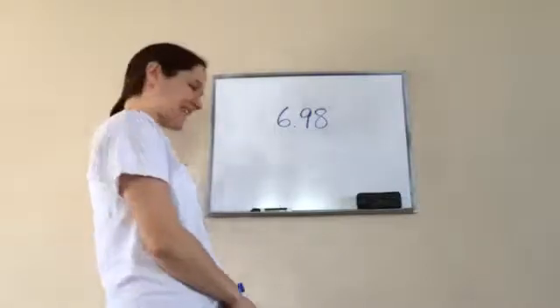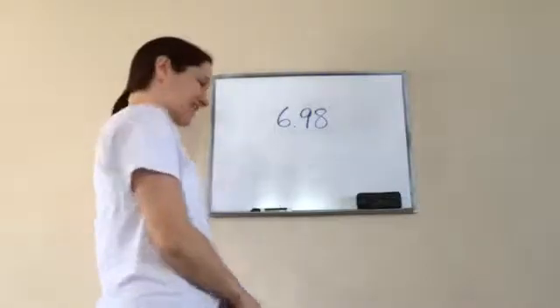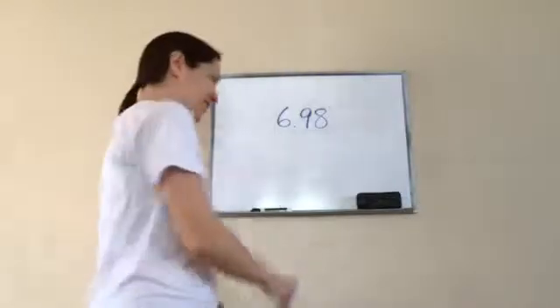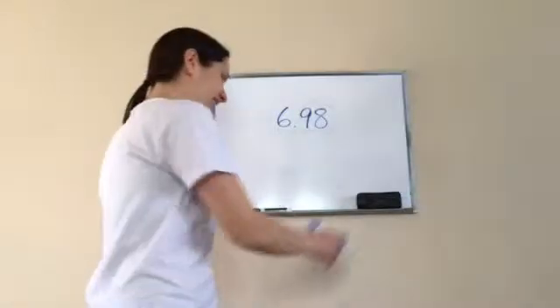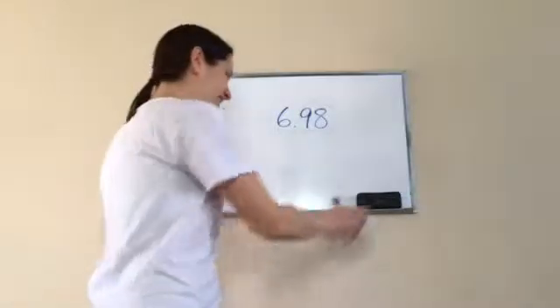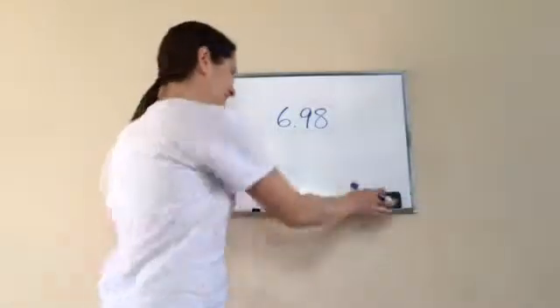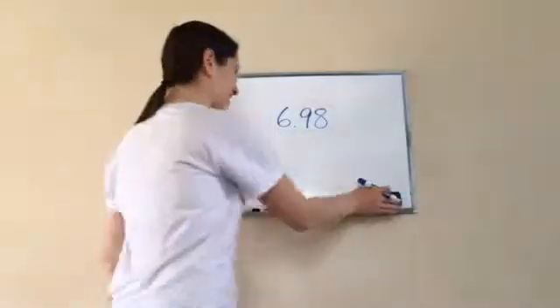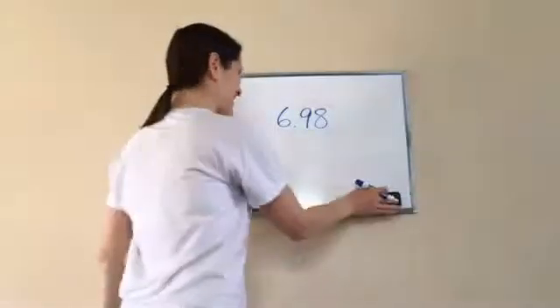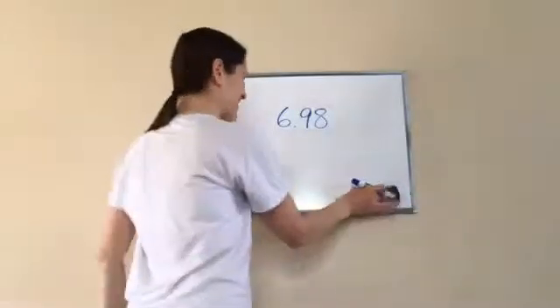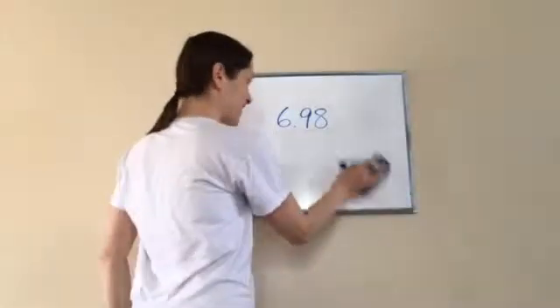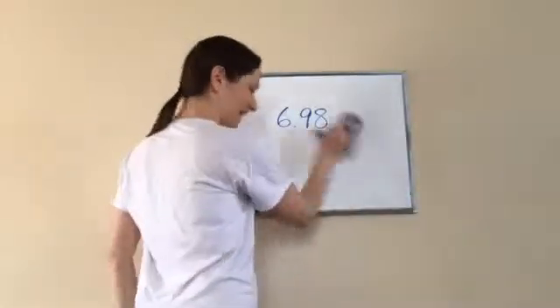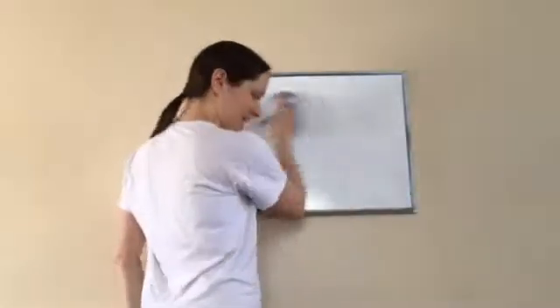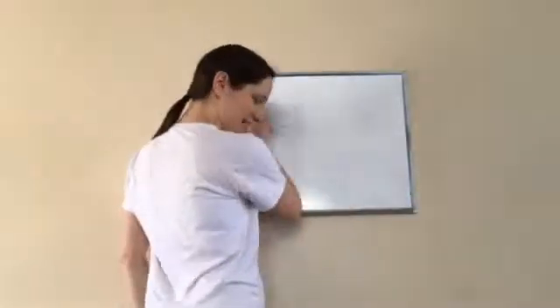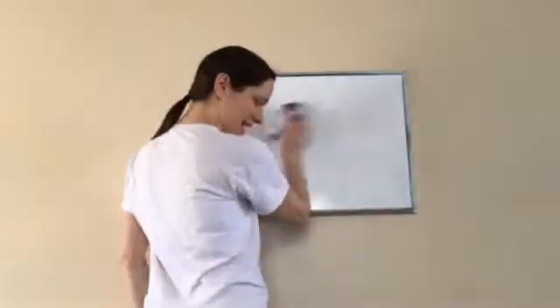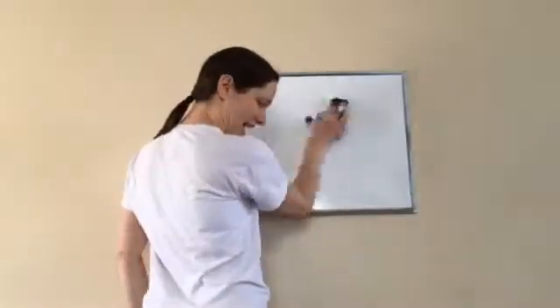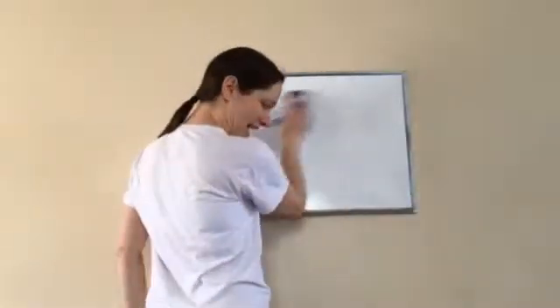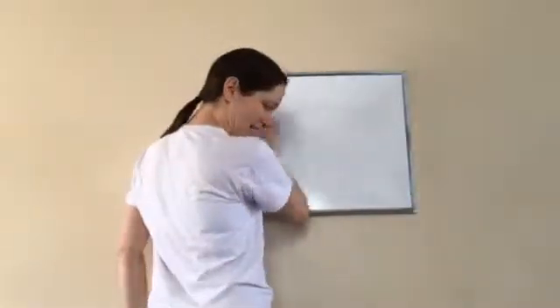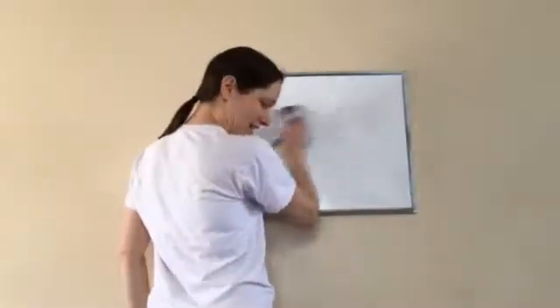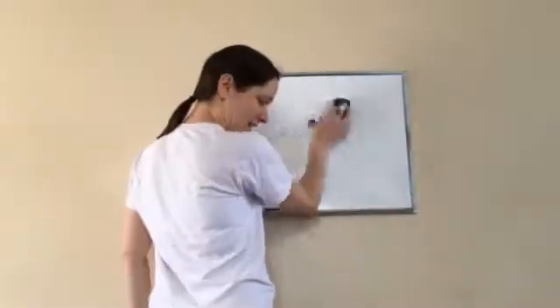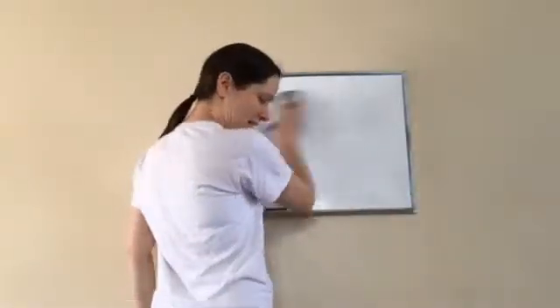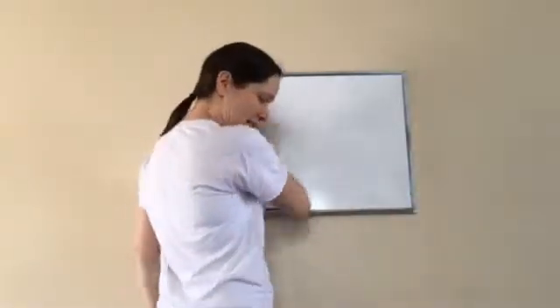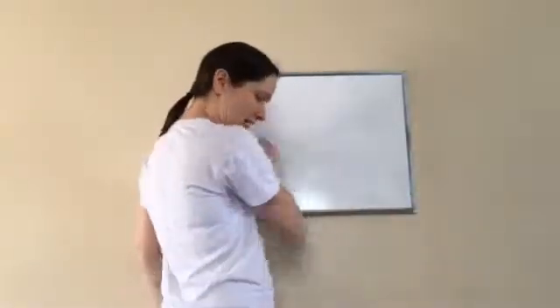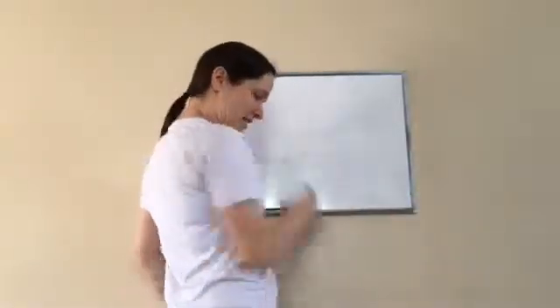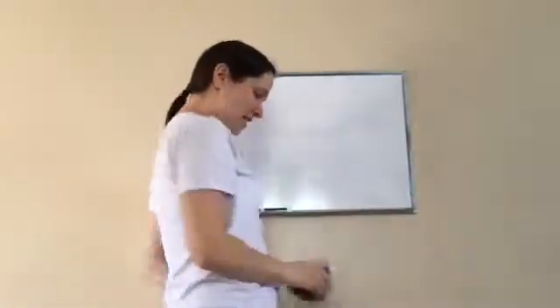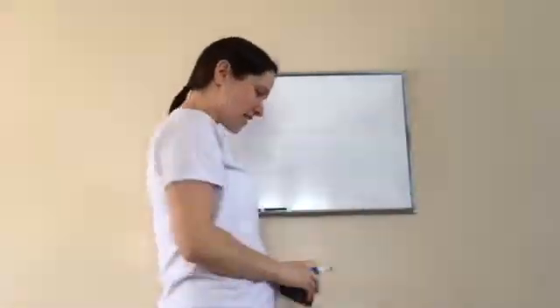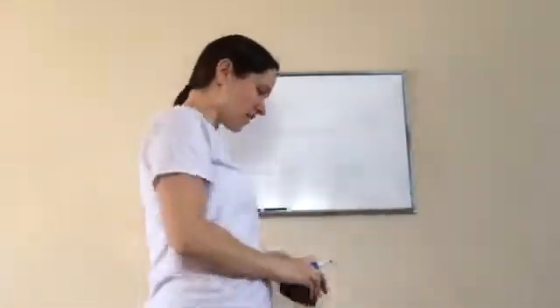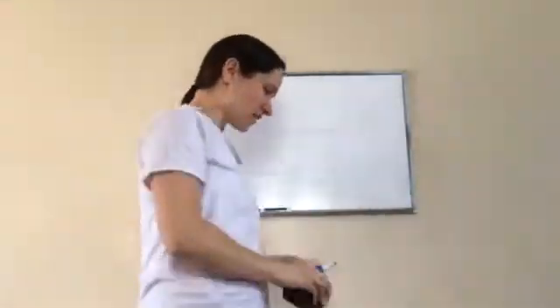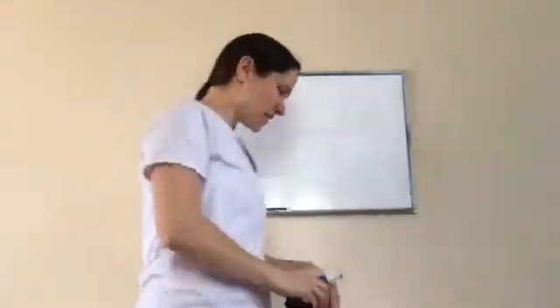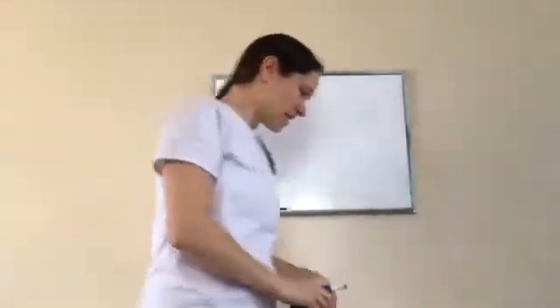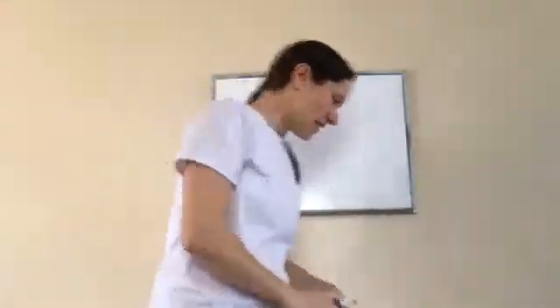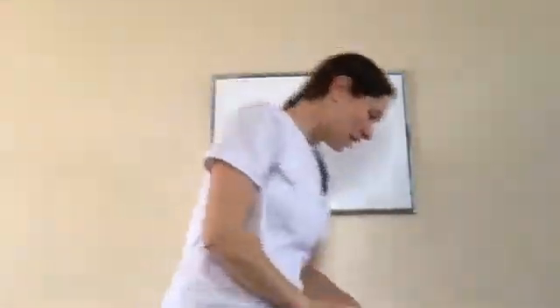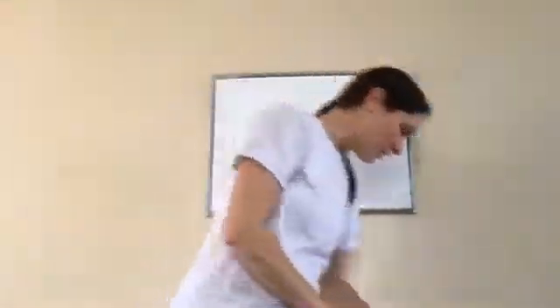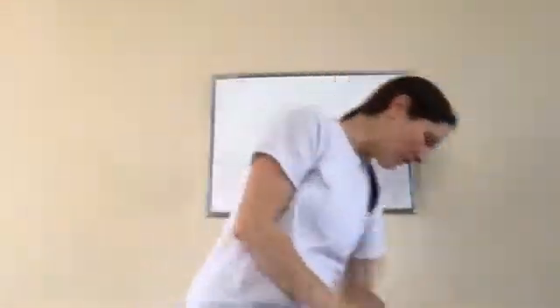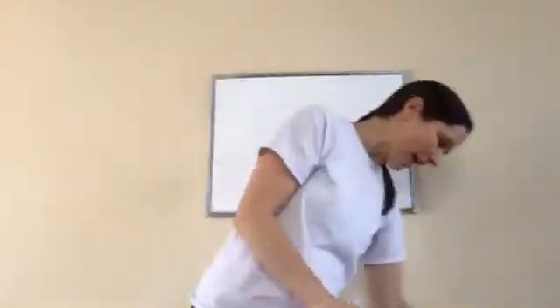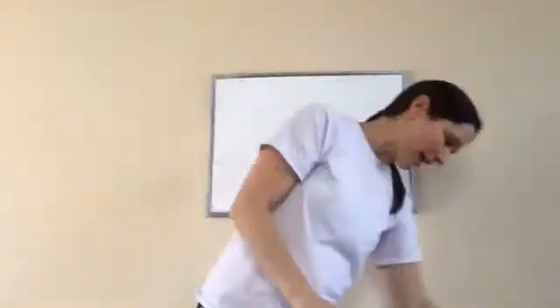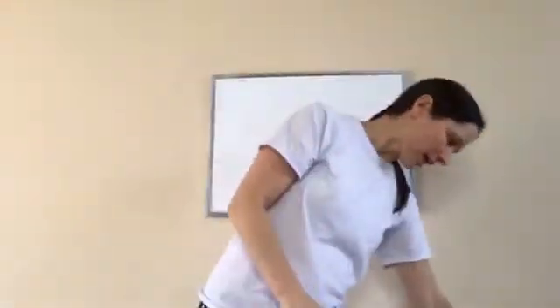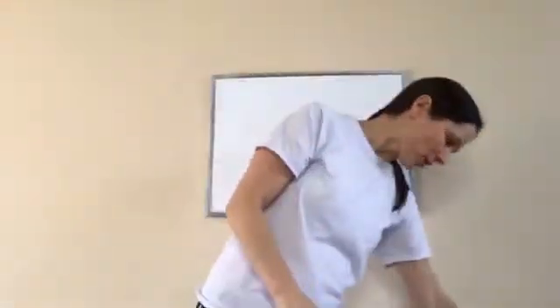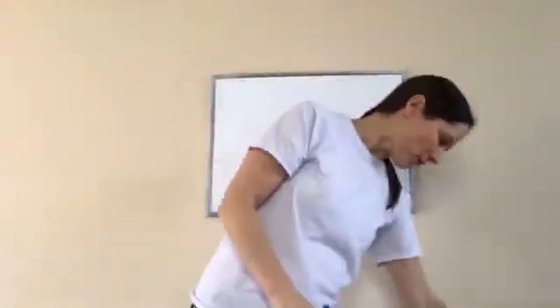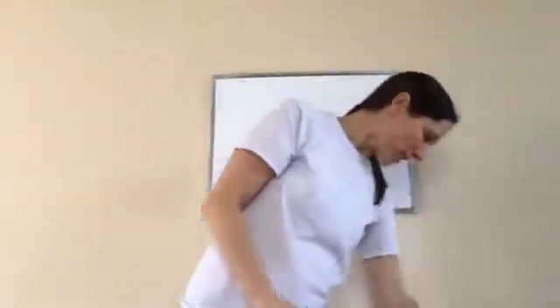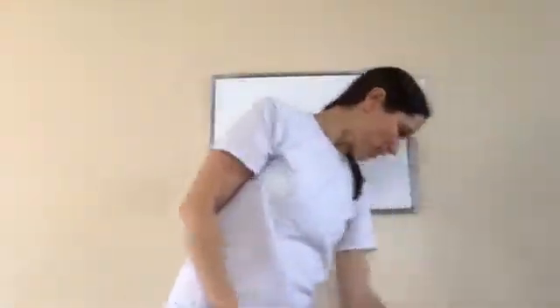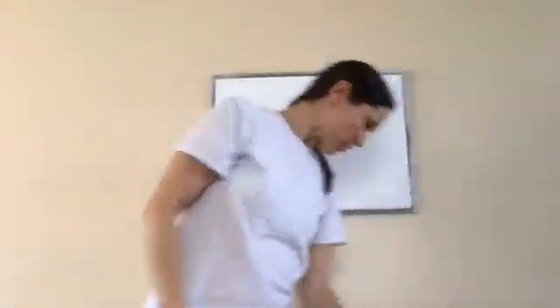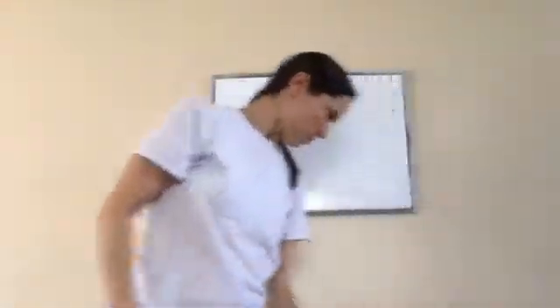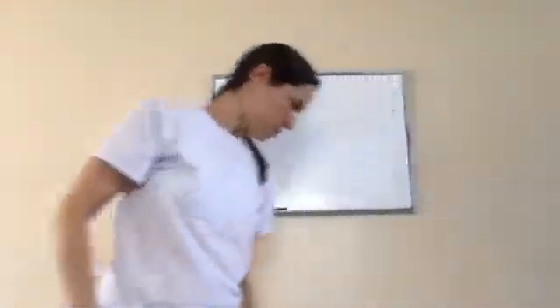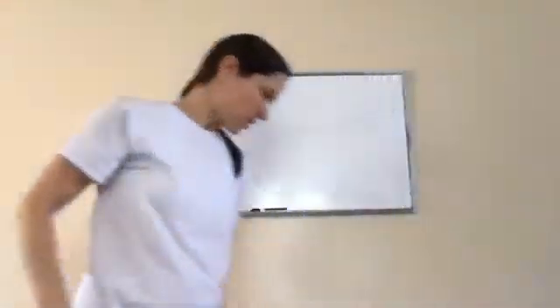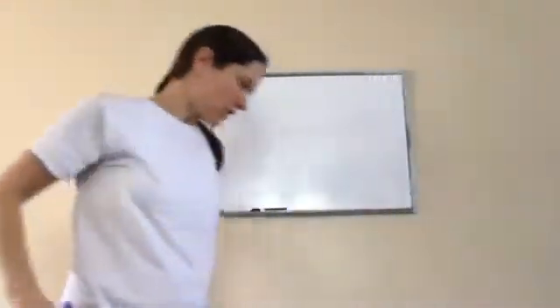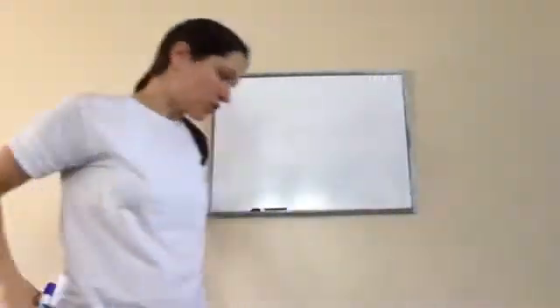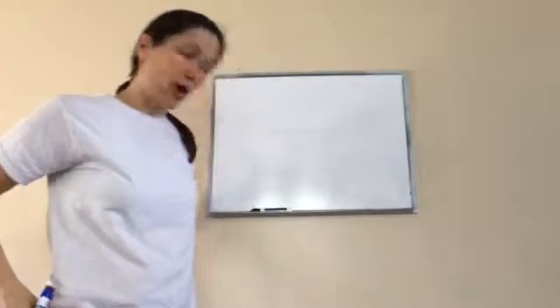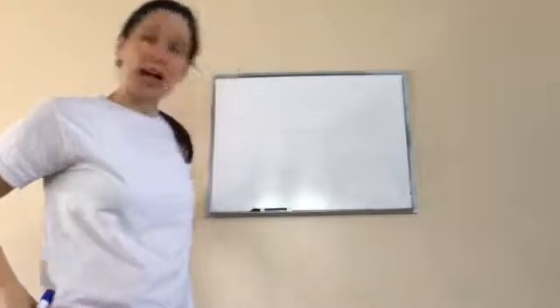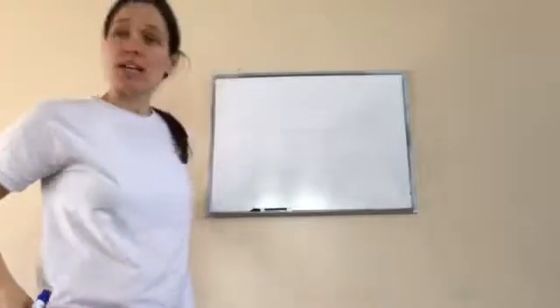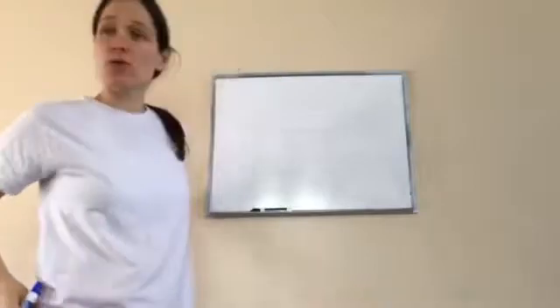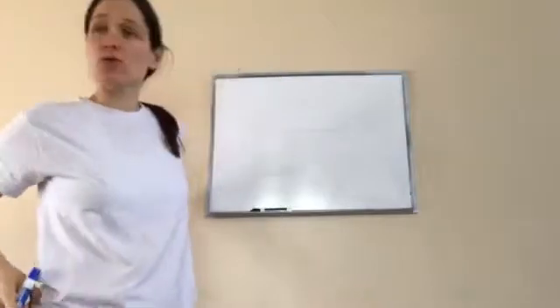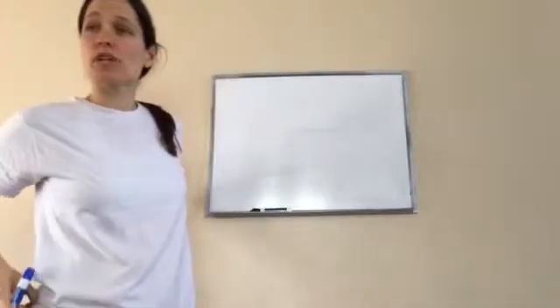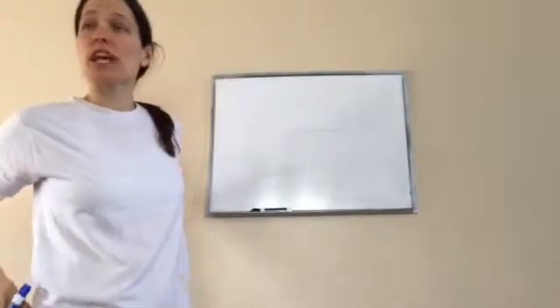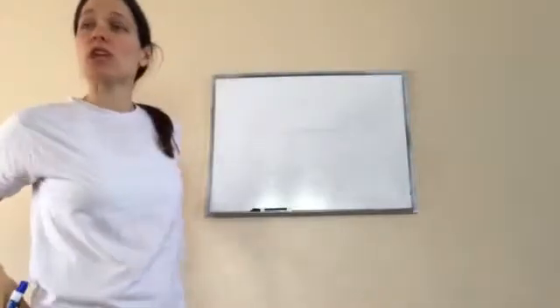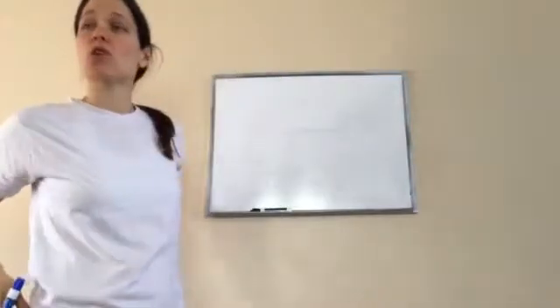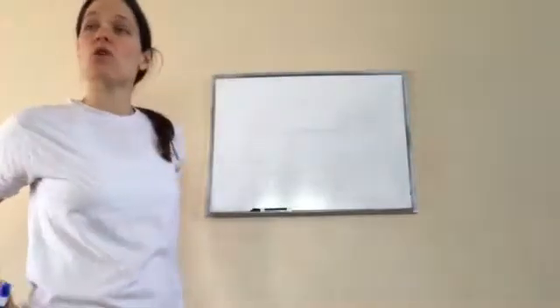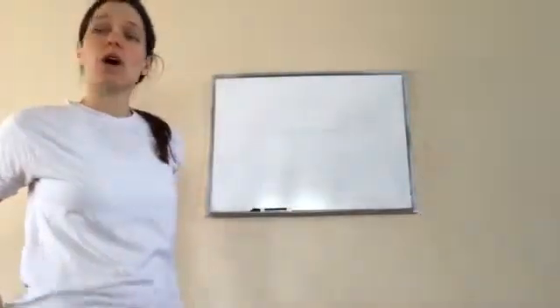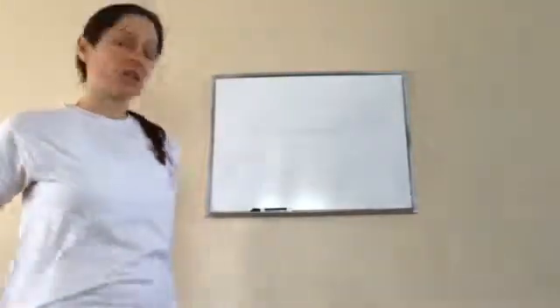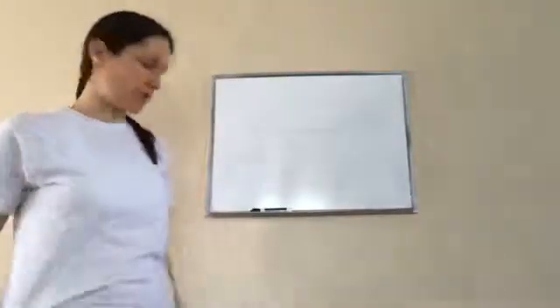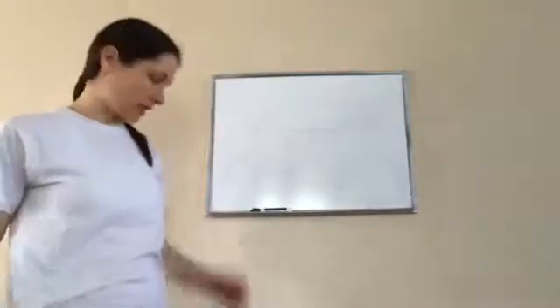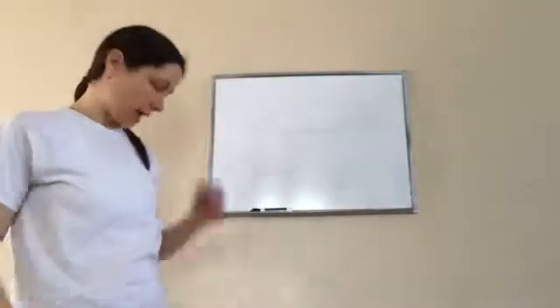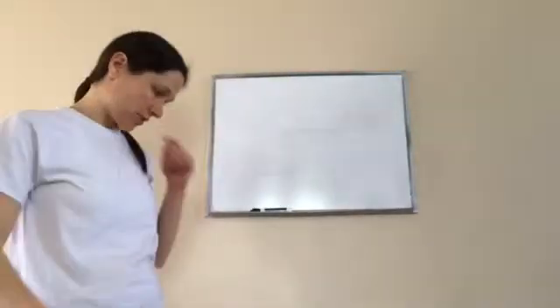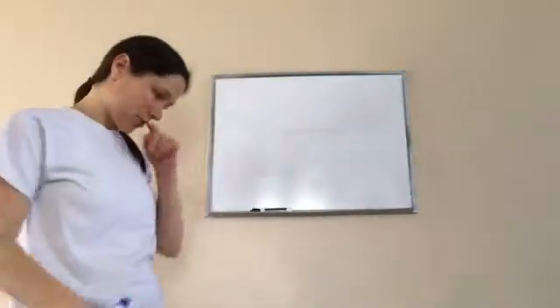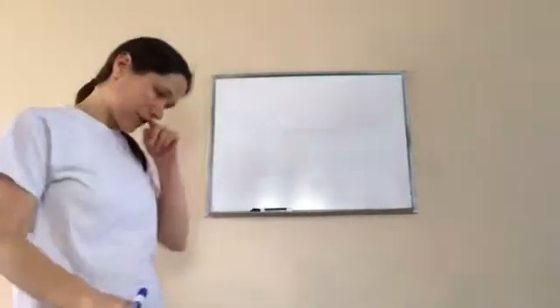Sixth grade, lesson 98. This is on the sum of angle measures of triangles and quadrilaterals.